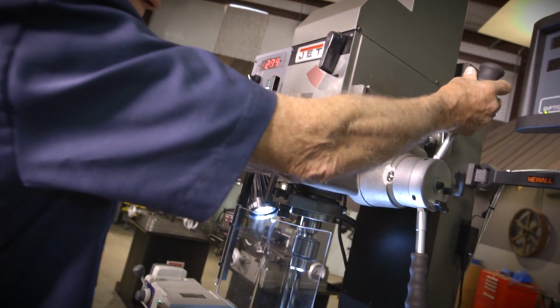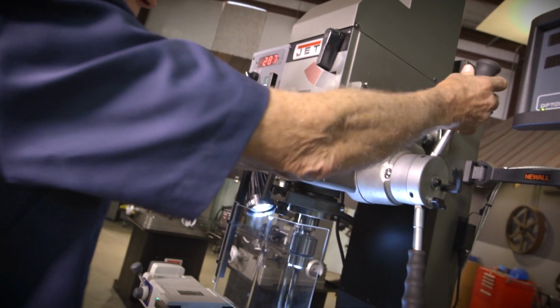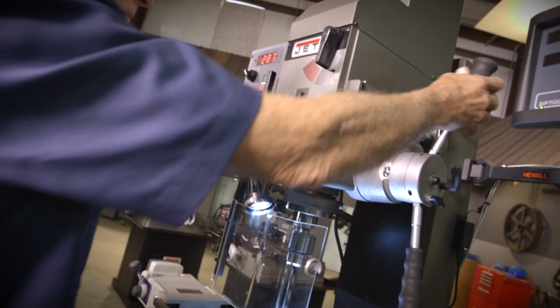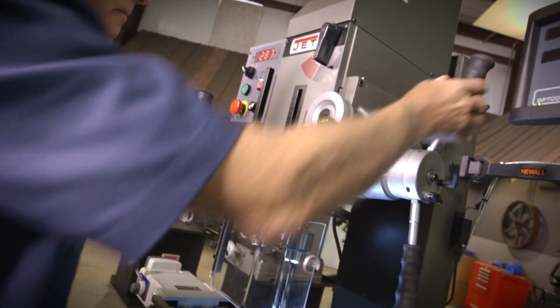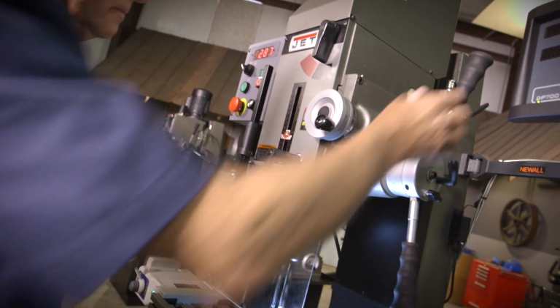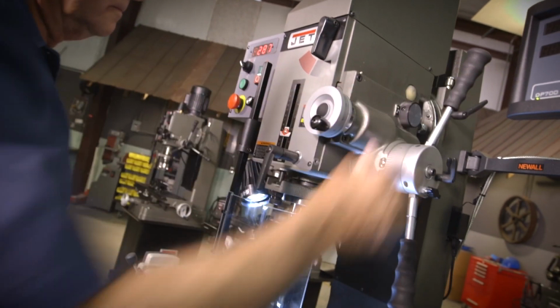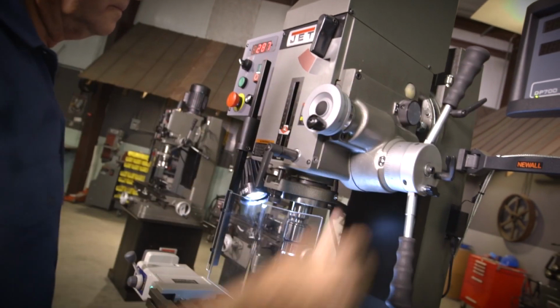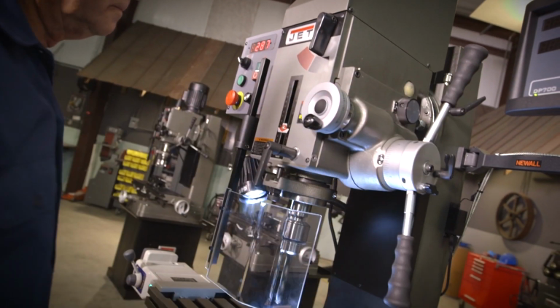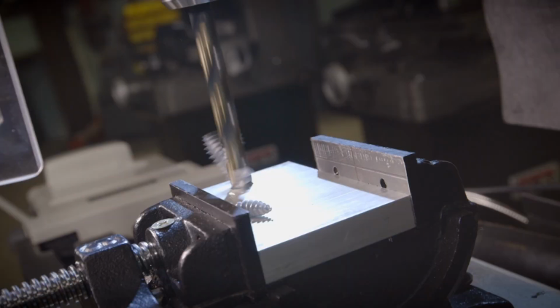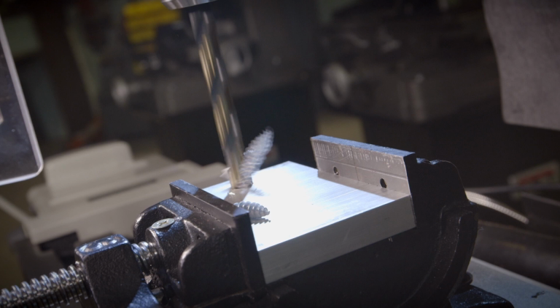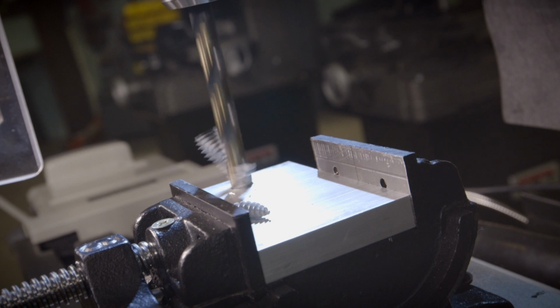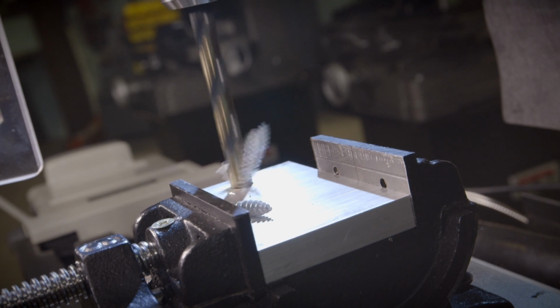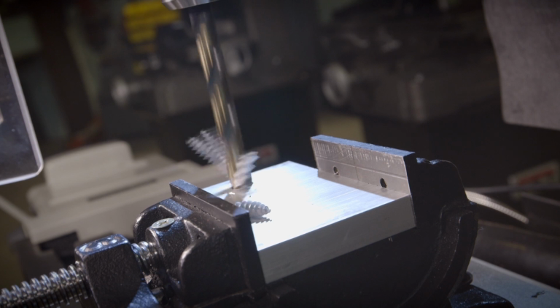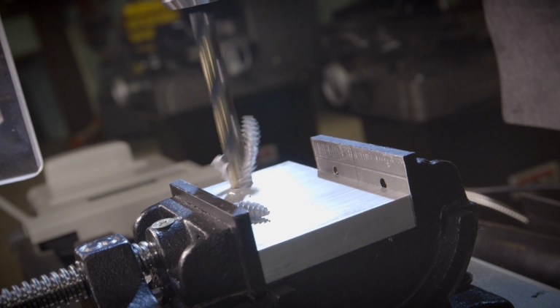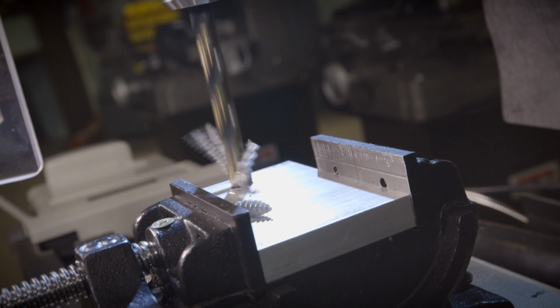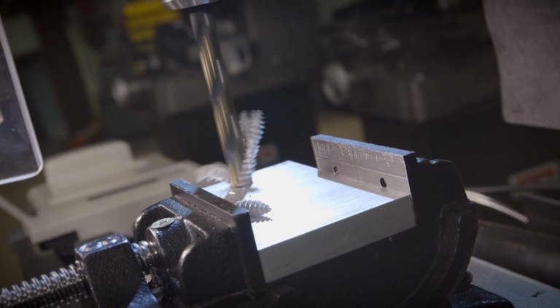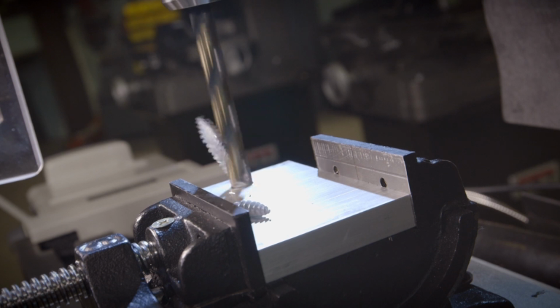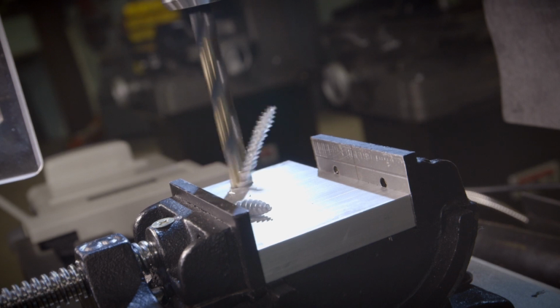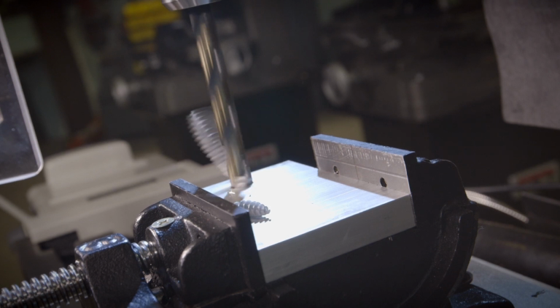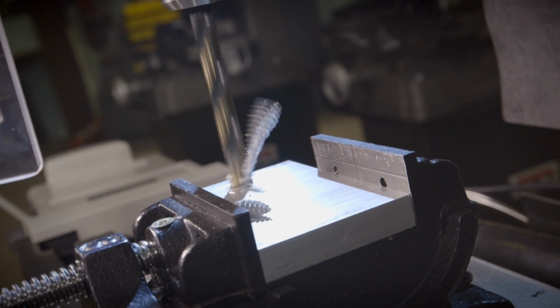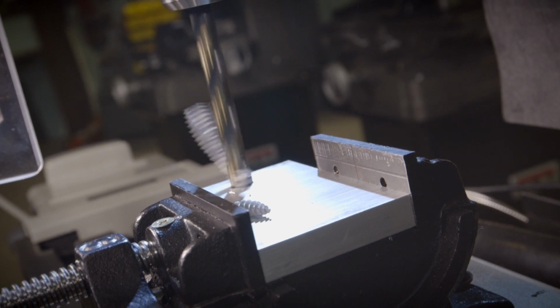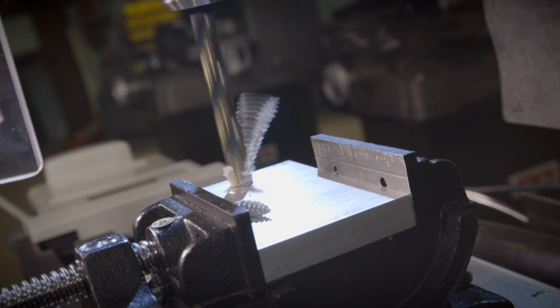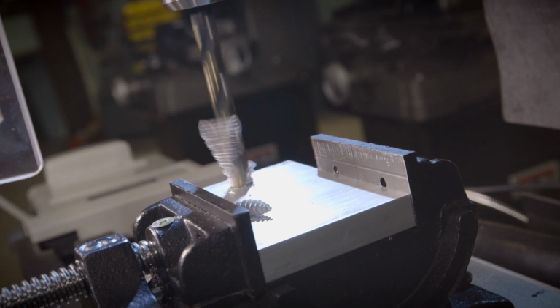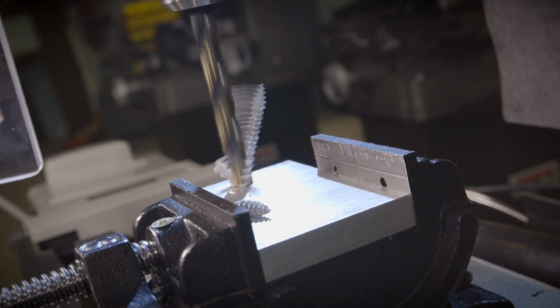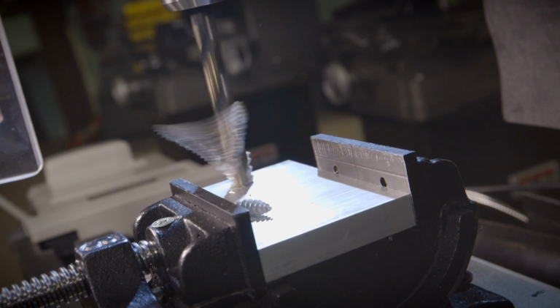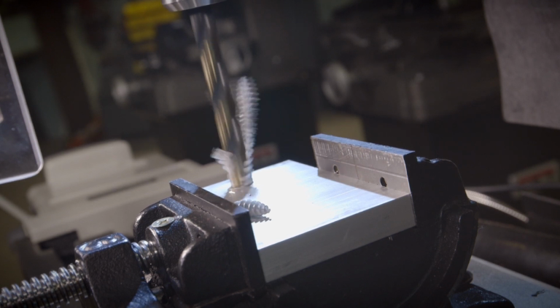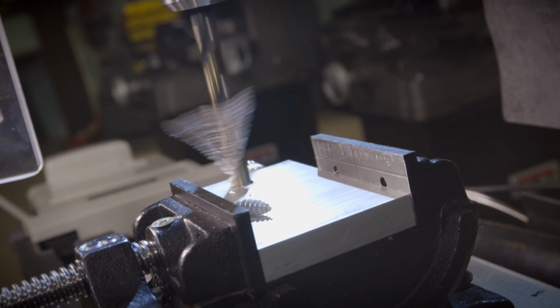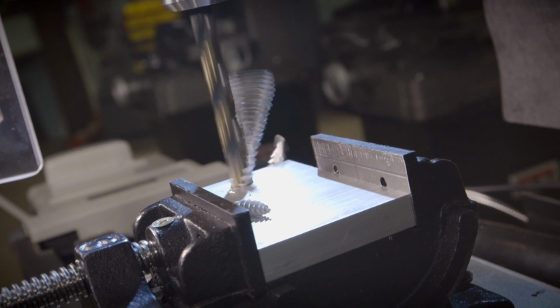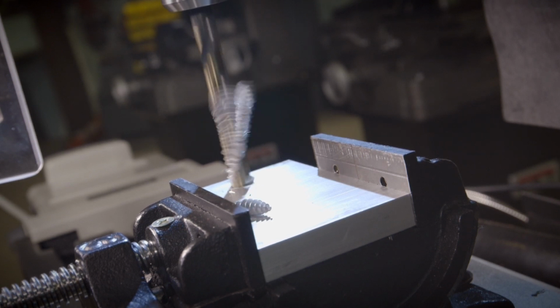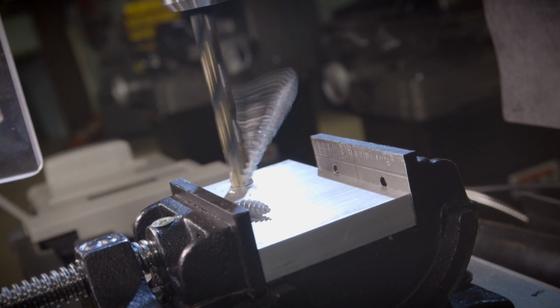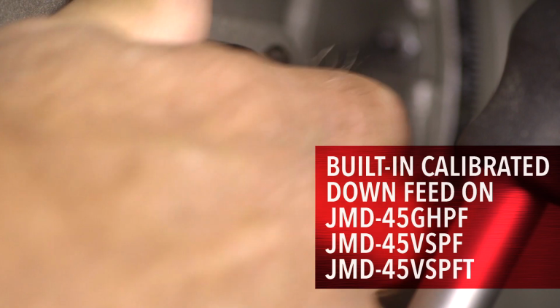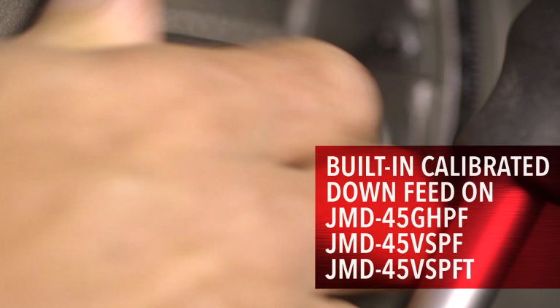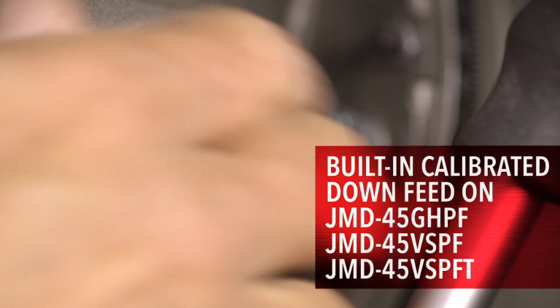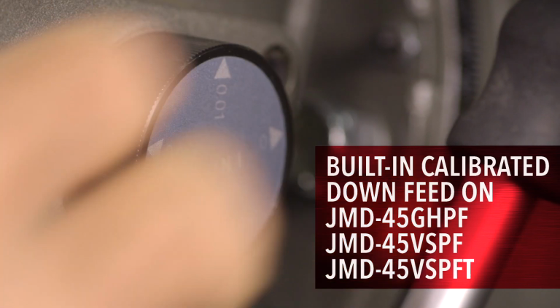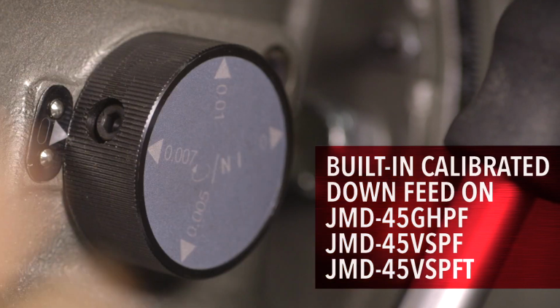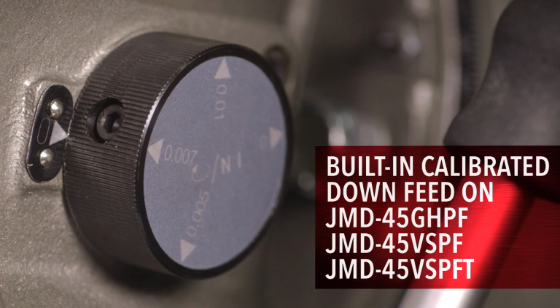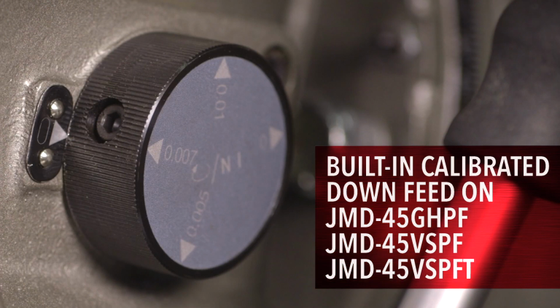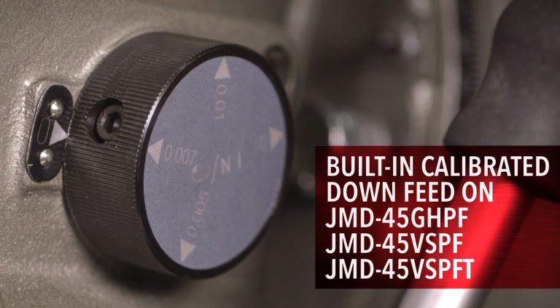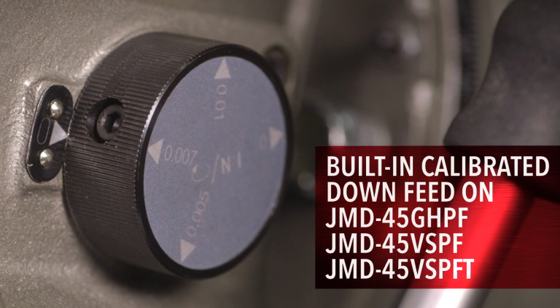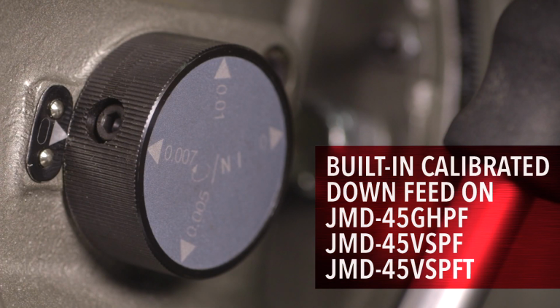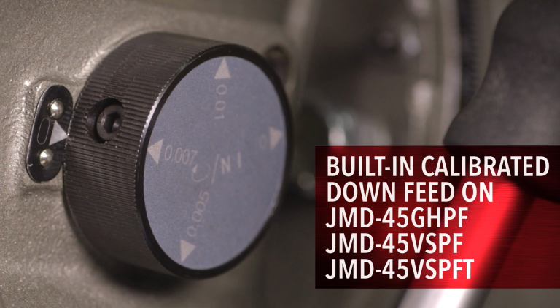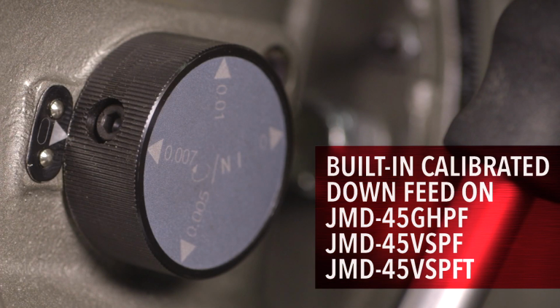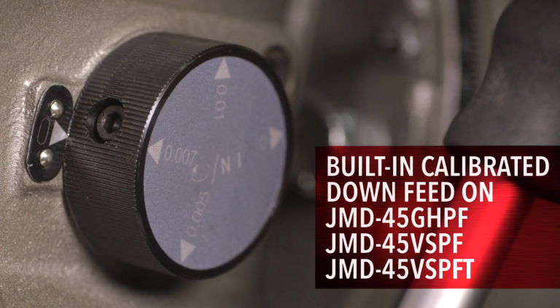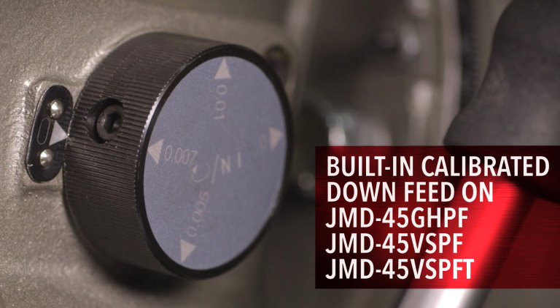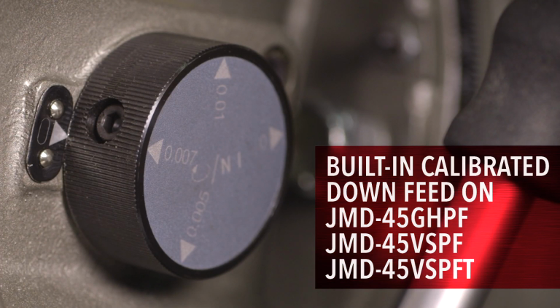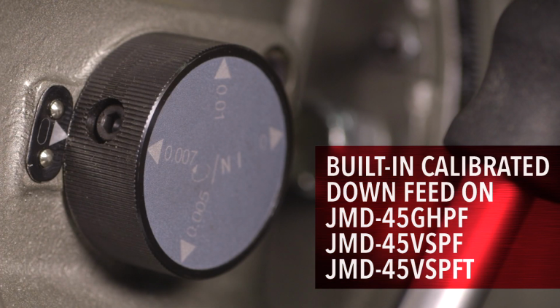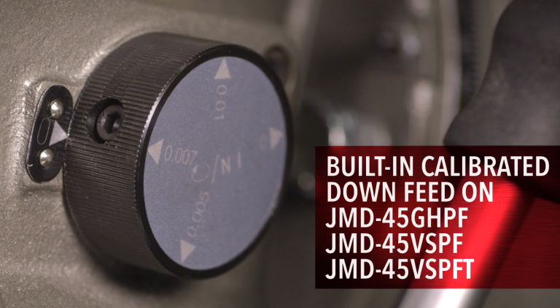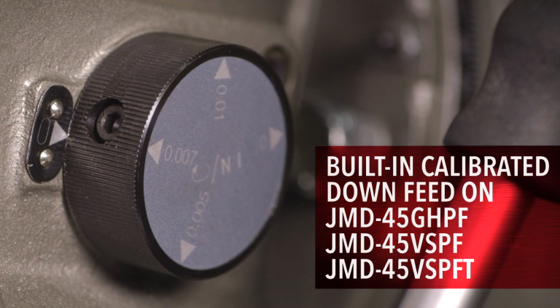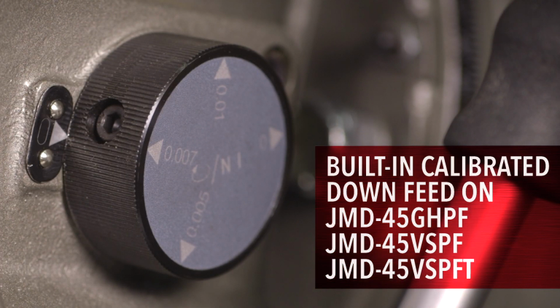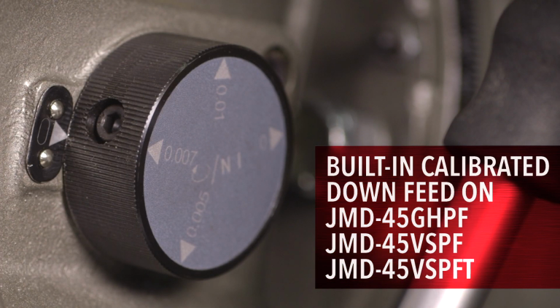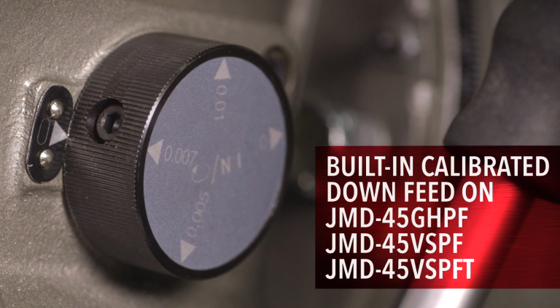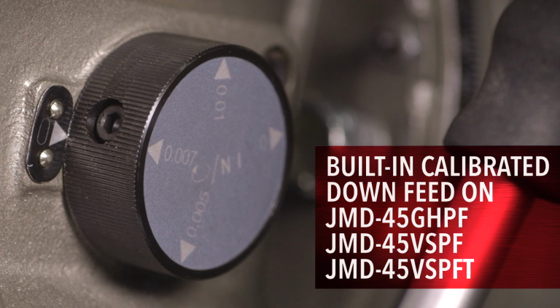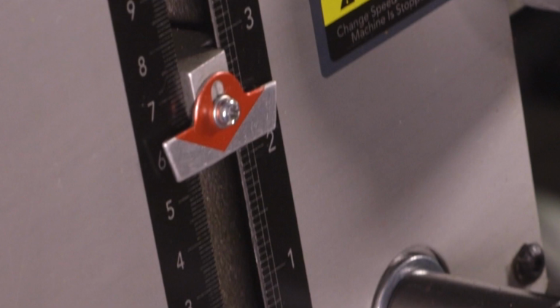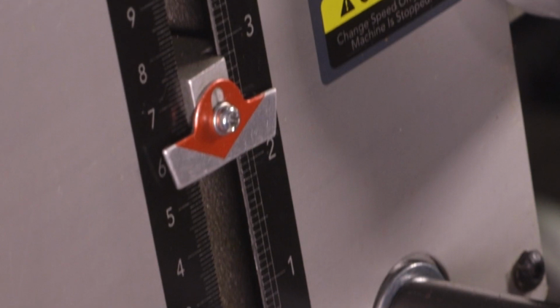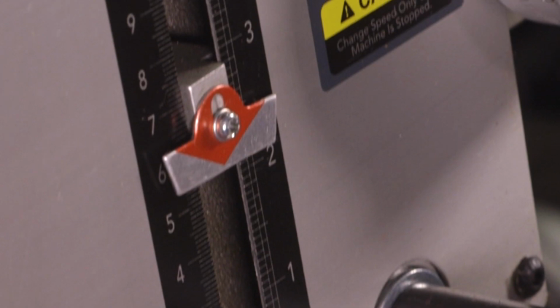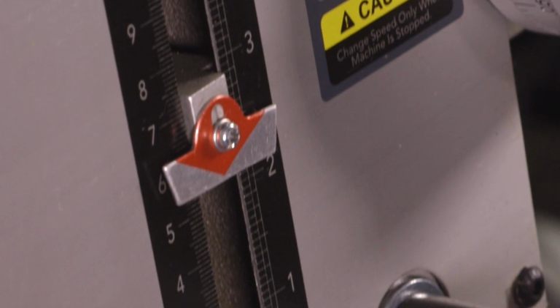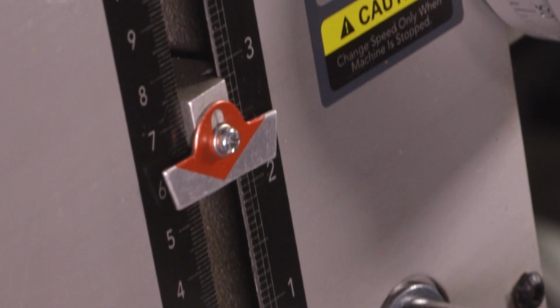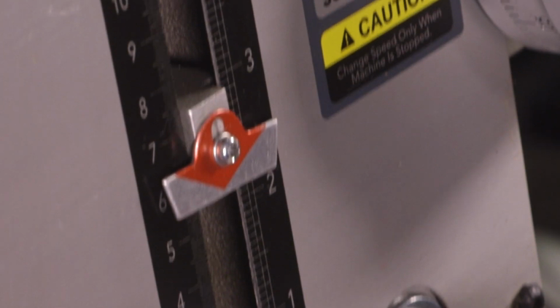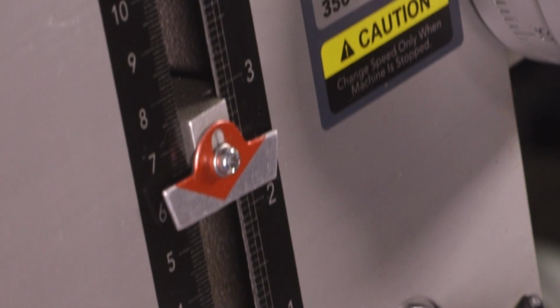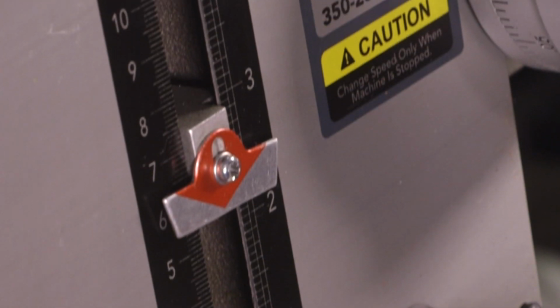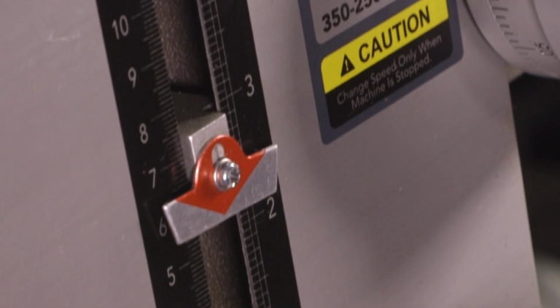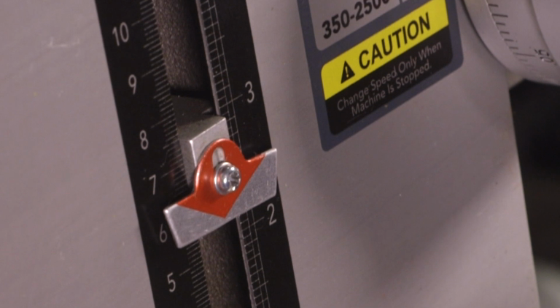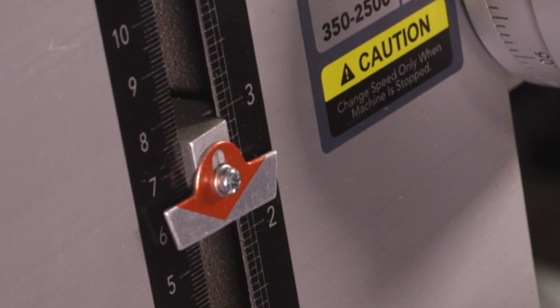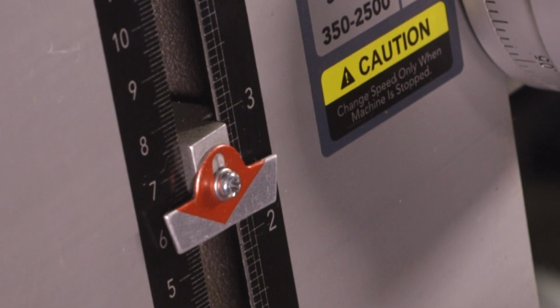Drilling accurately is a cinch for the operator thanks to their built-in calibrated downfeed and easy-to-read depth gauge.